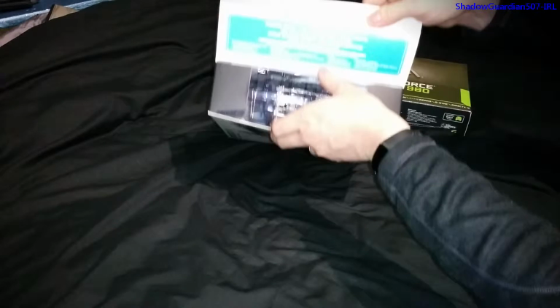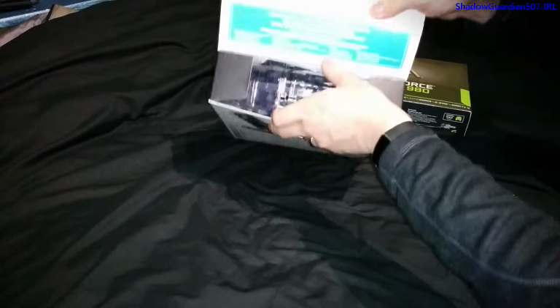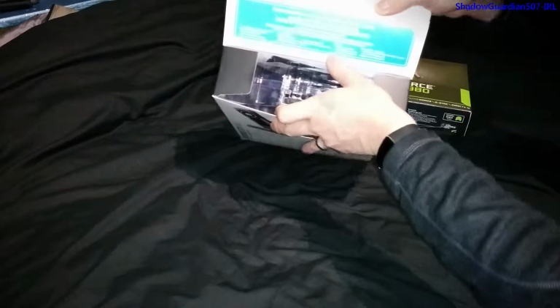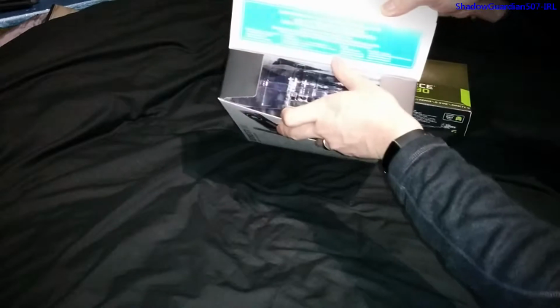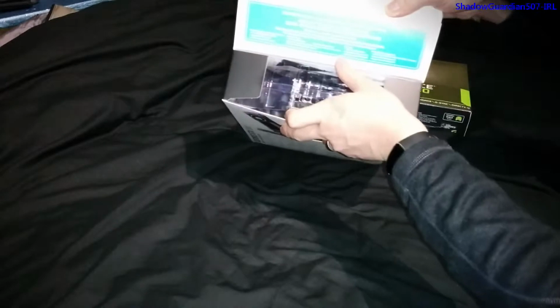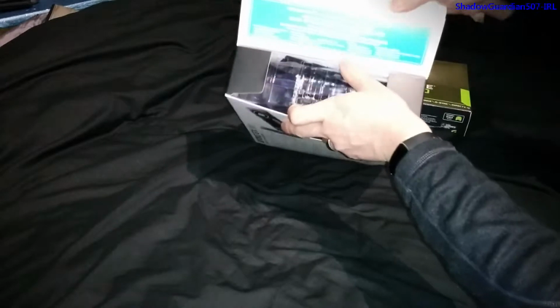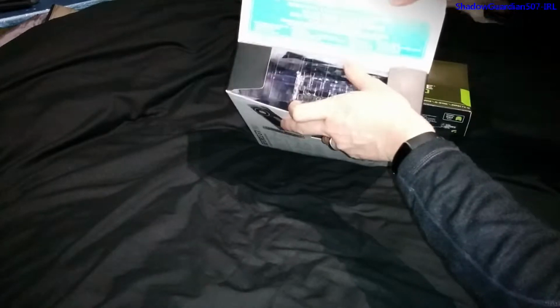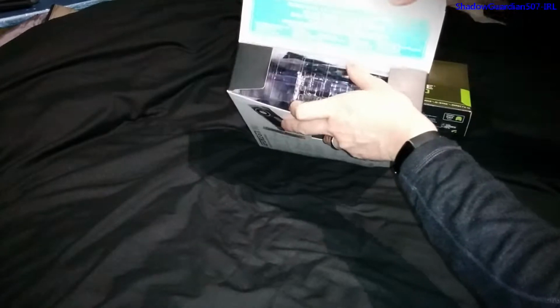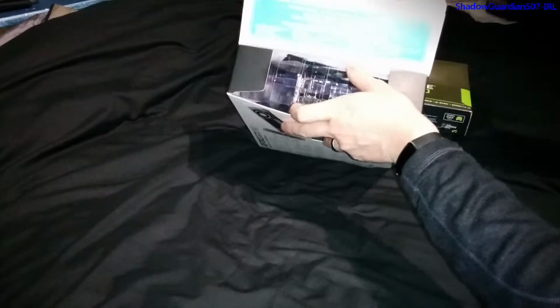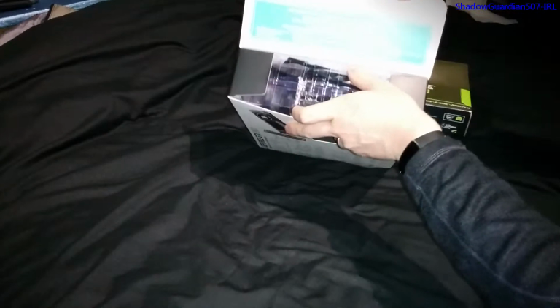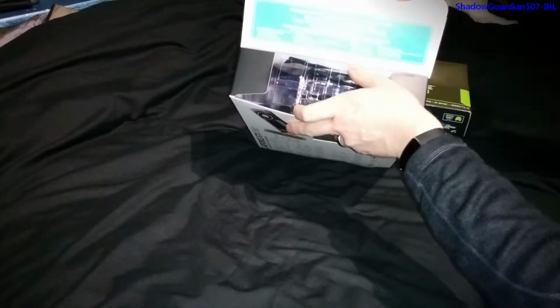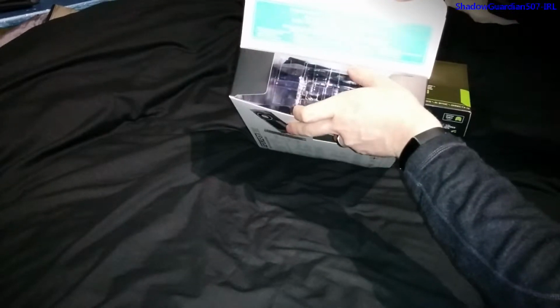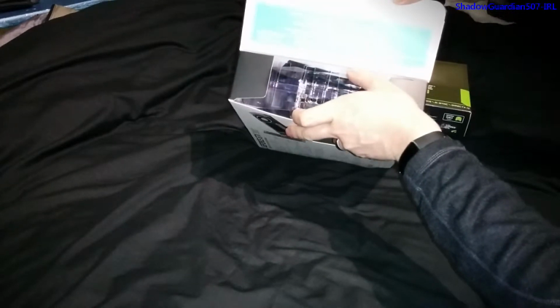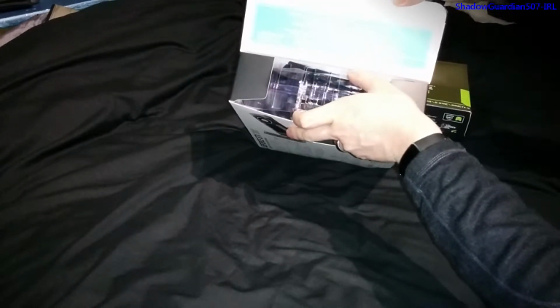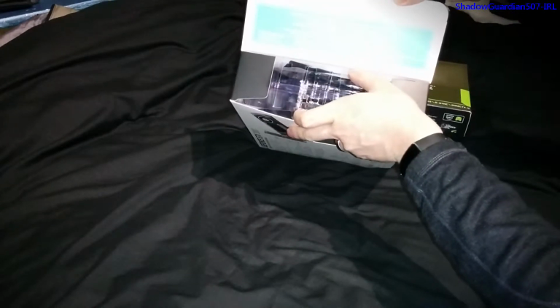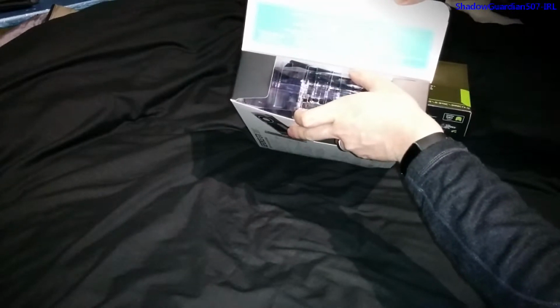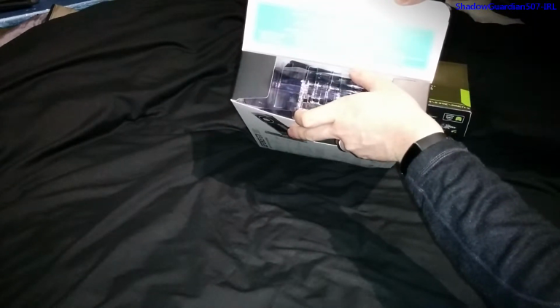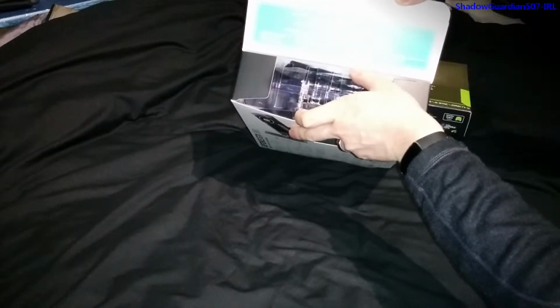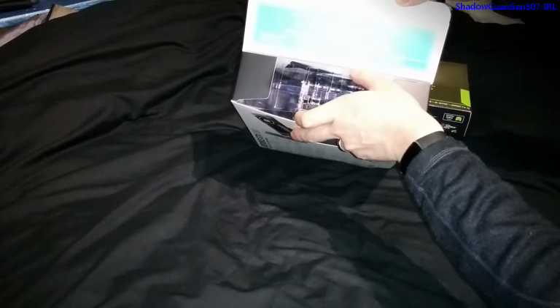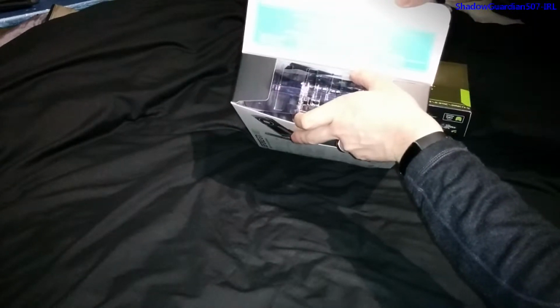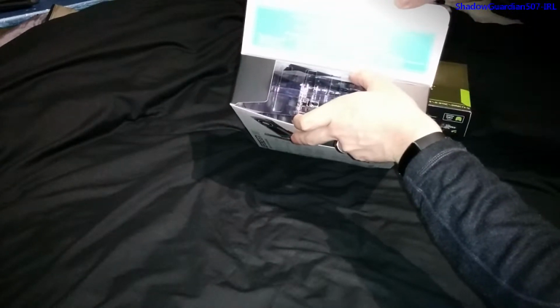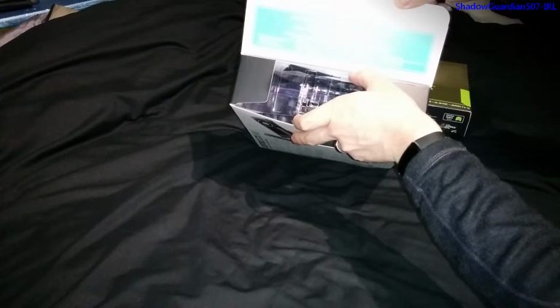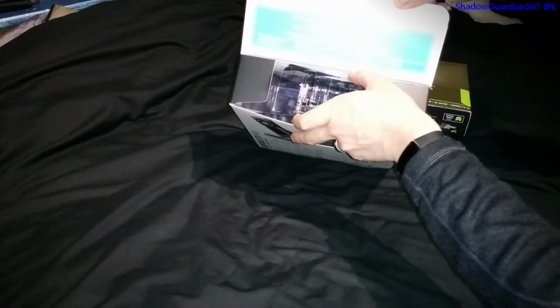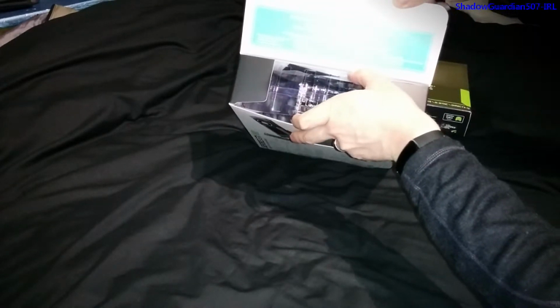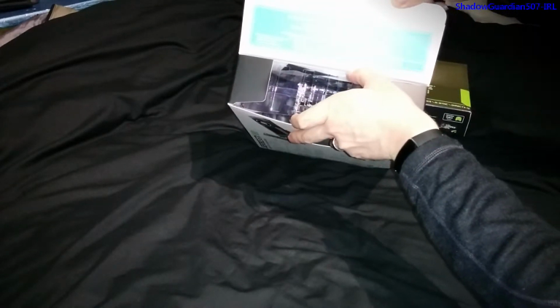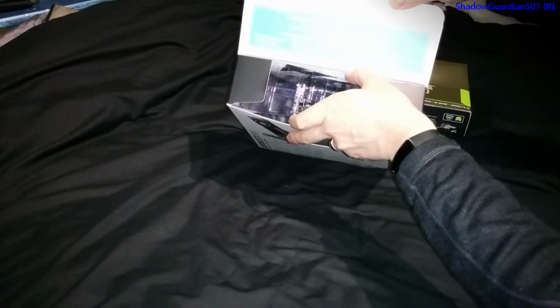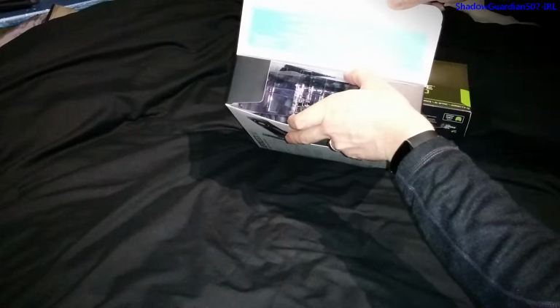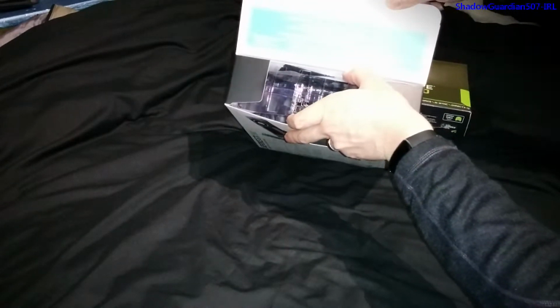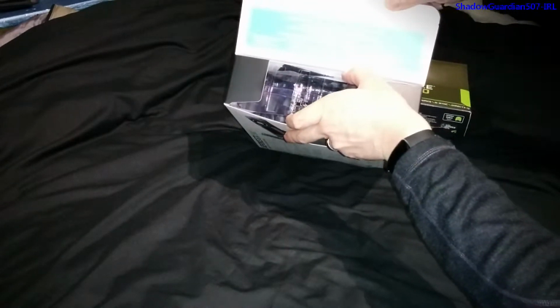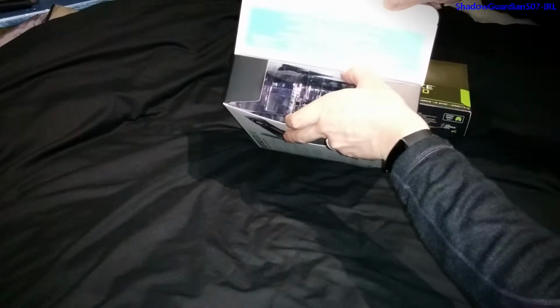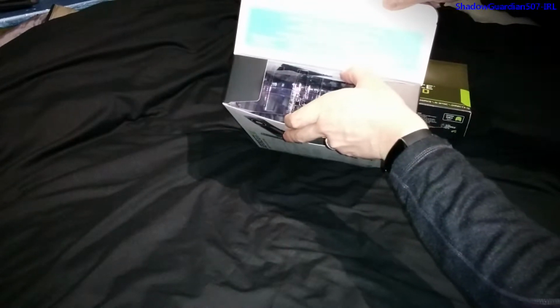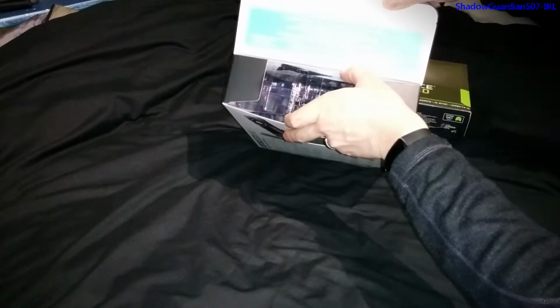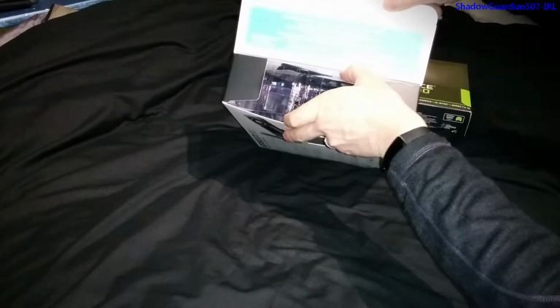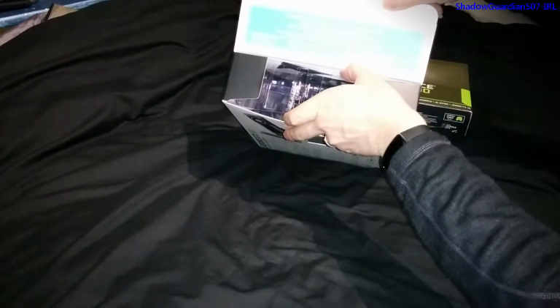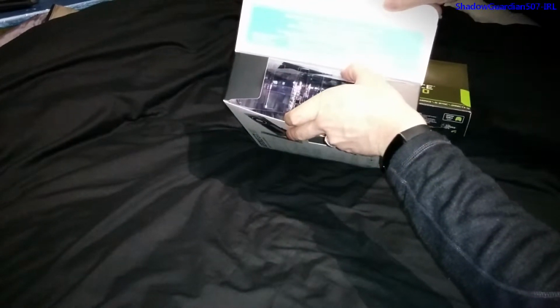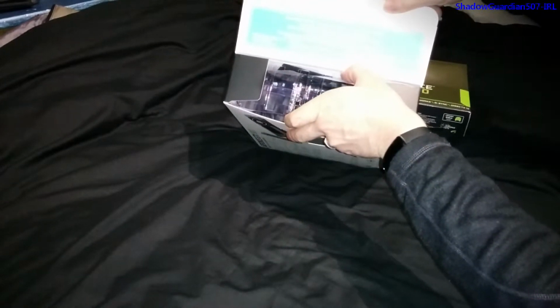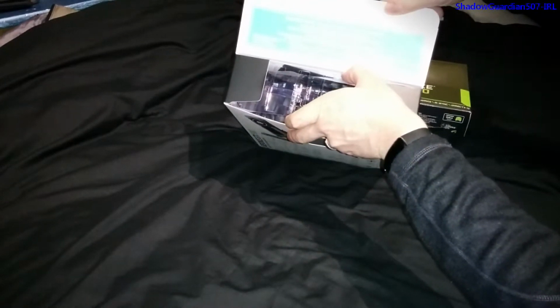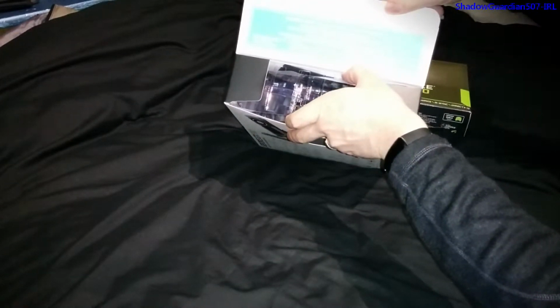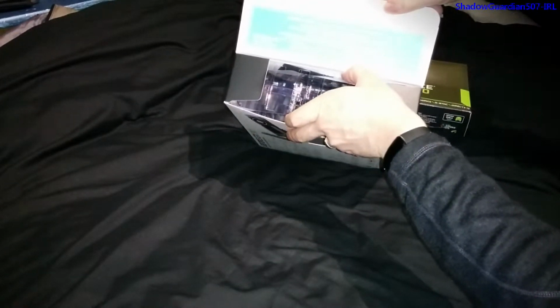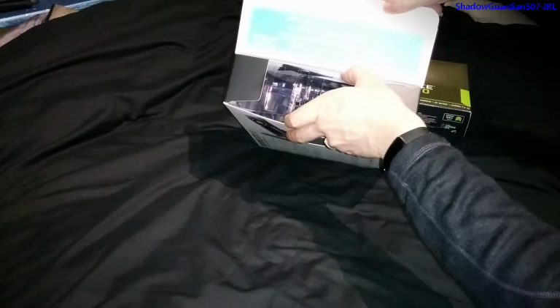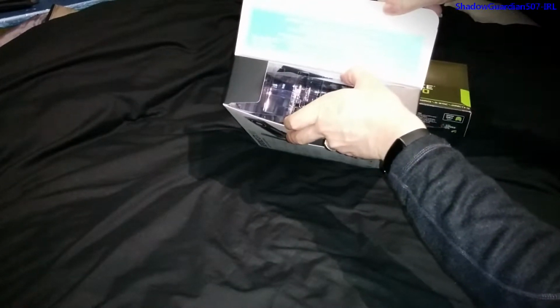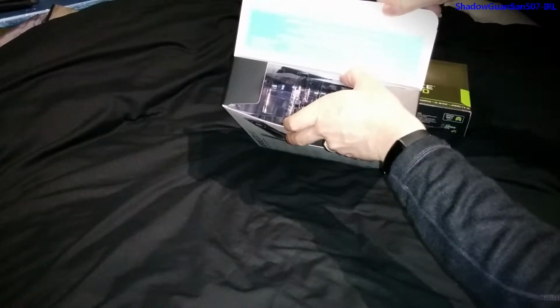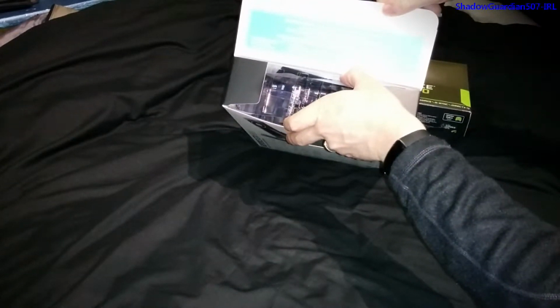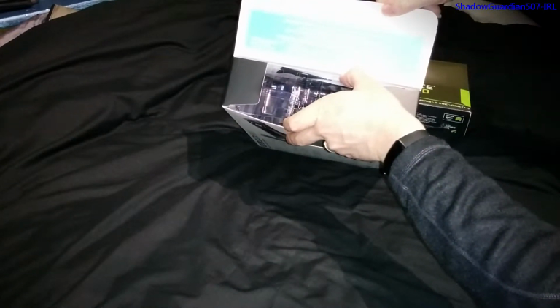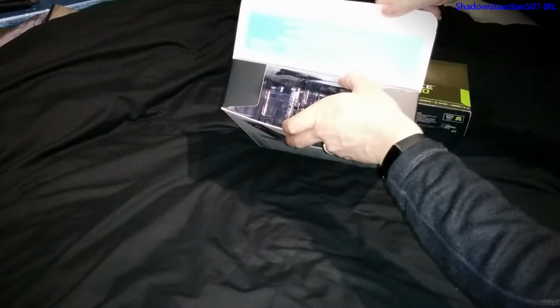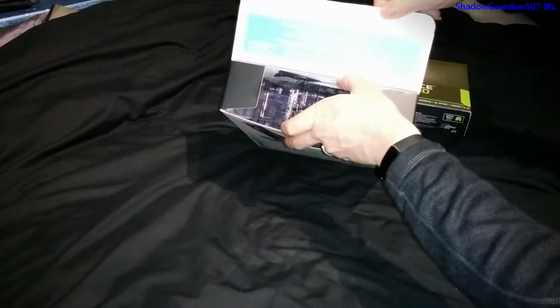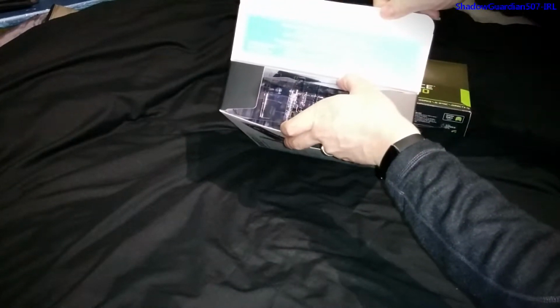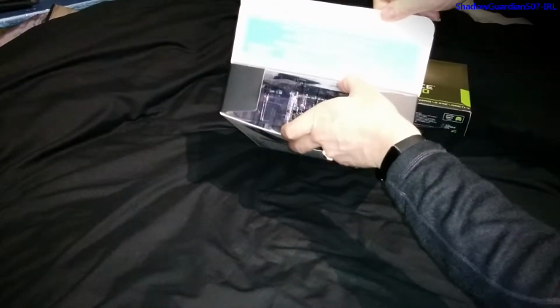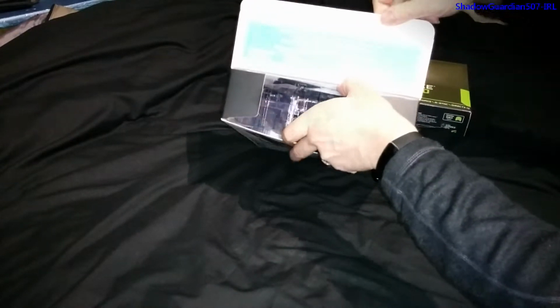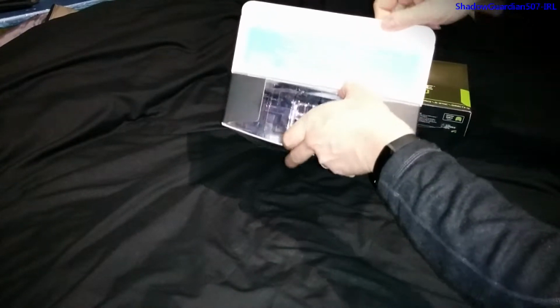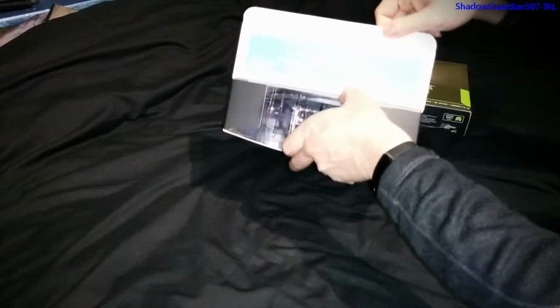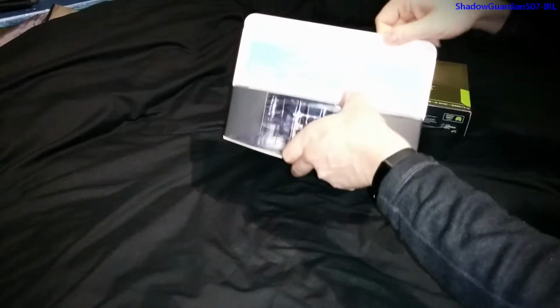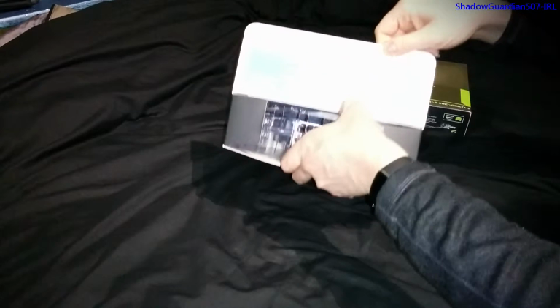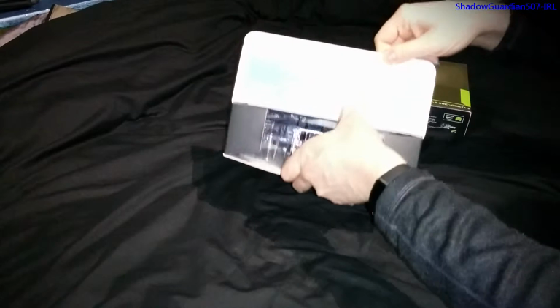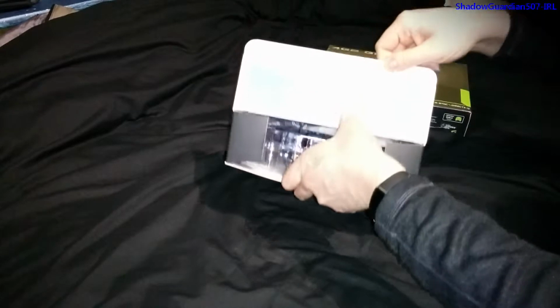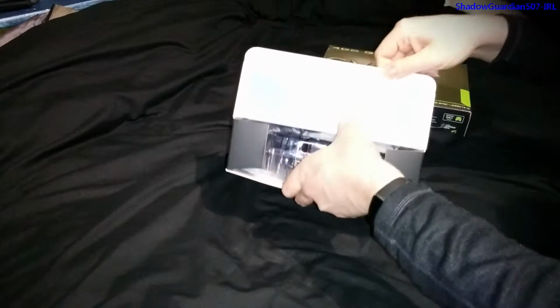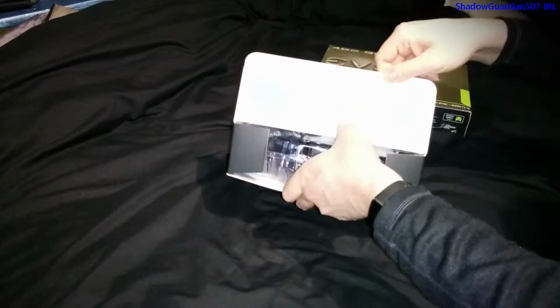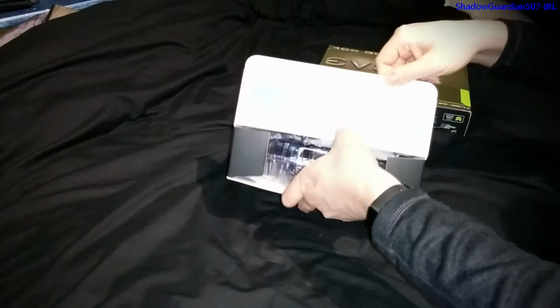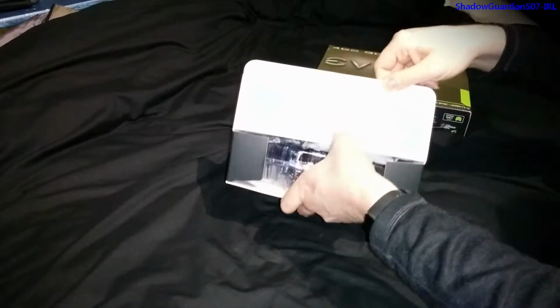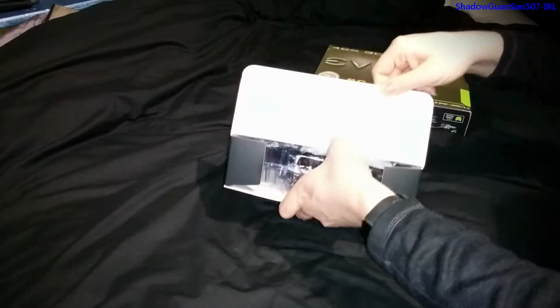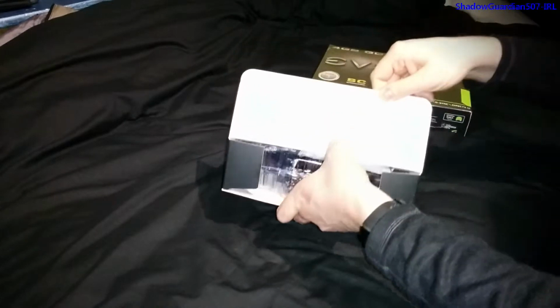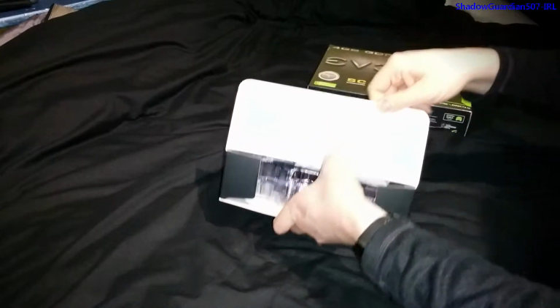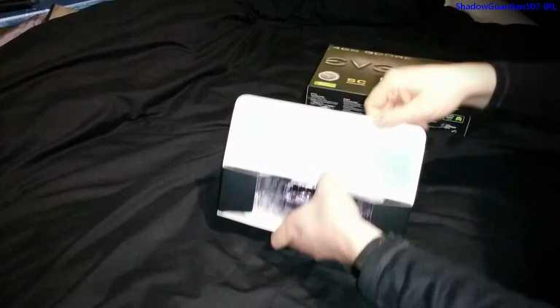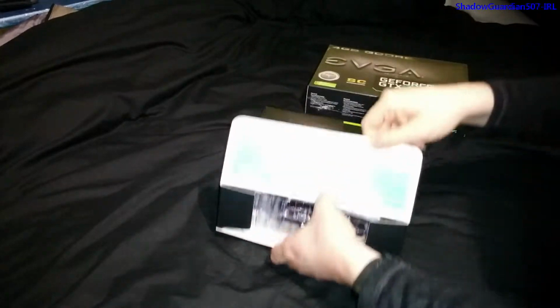One thing I've noticed about EVGA is that if there's any problem with the card, you just send it straight back to EVGA.